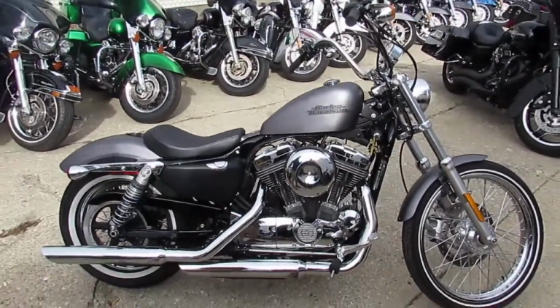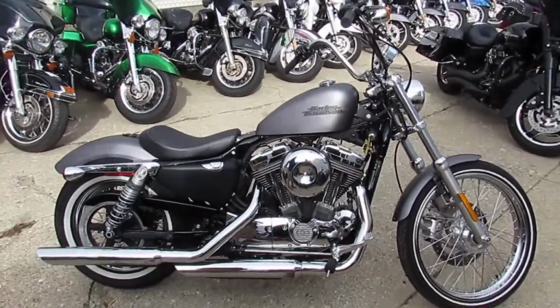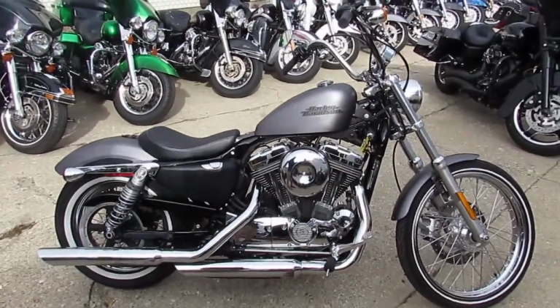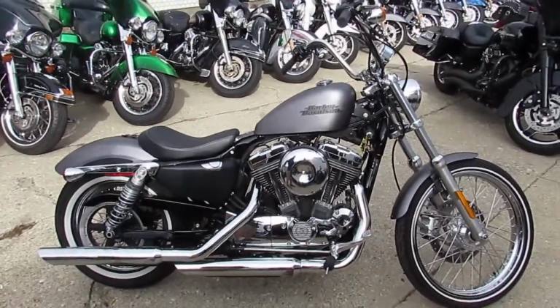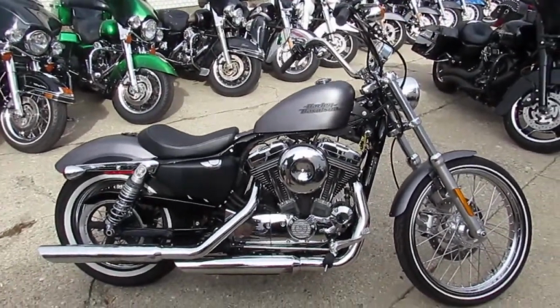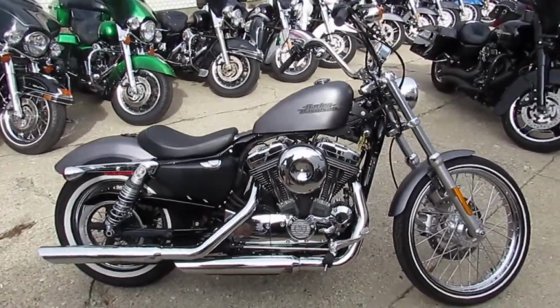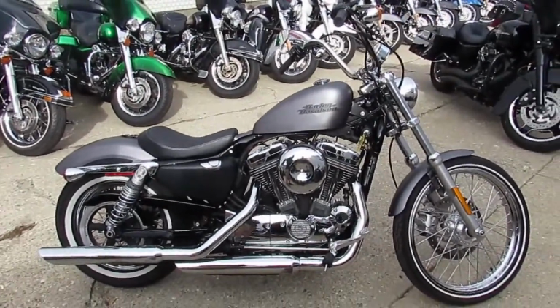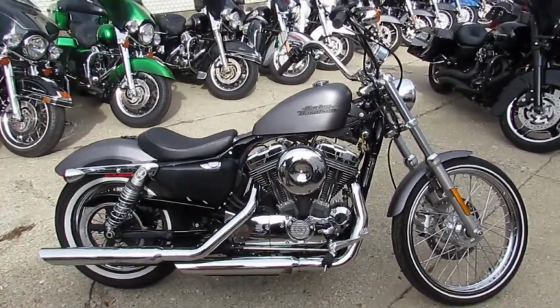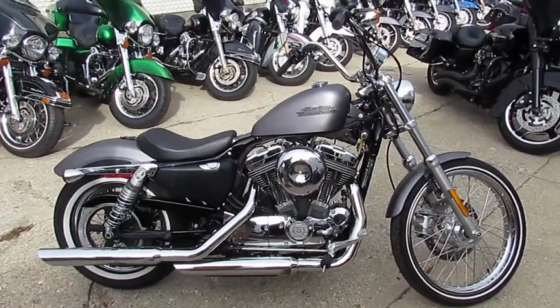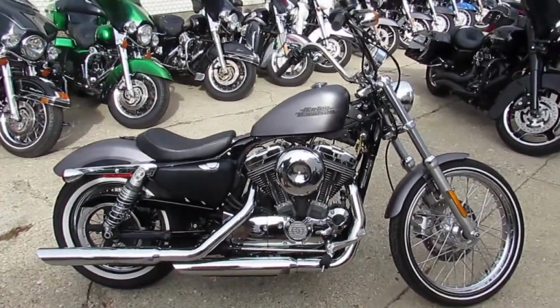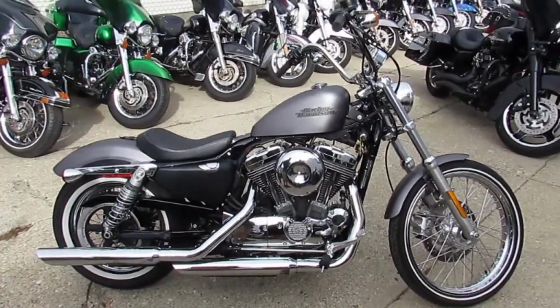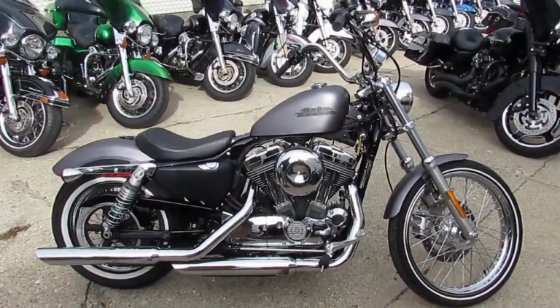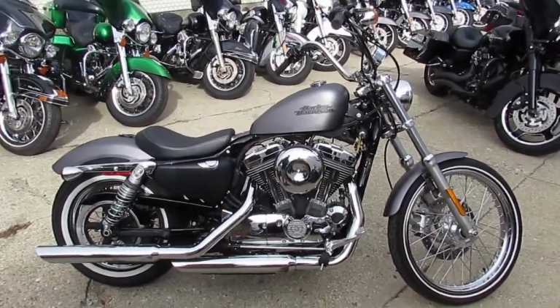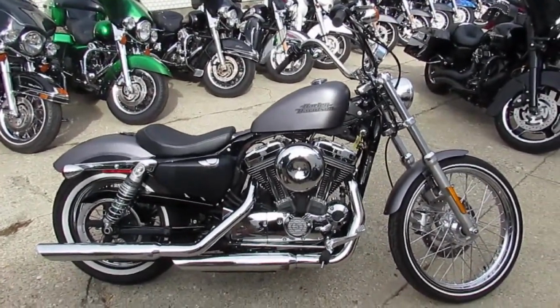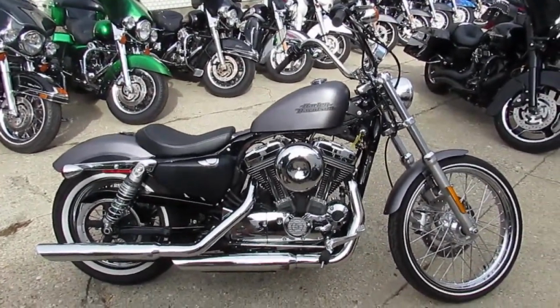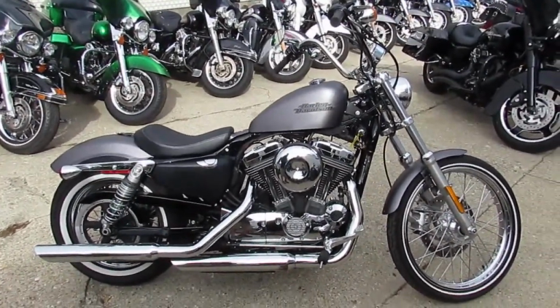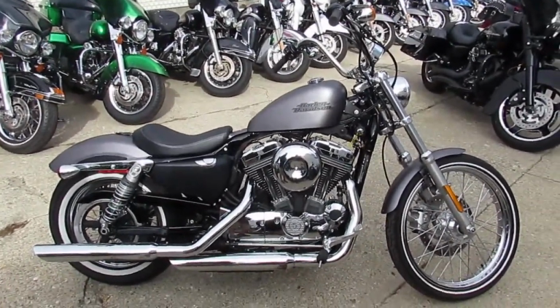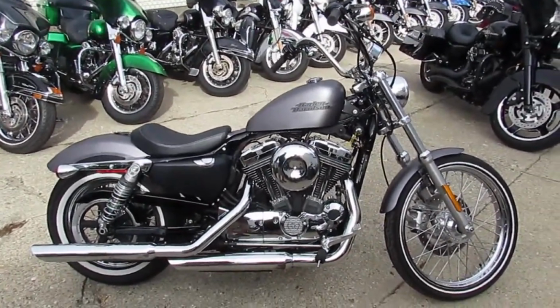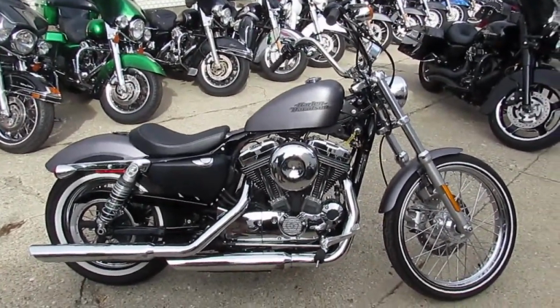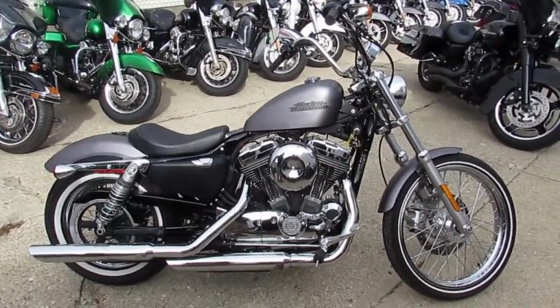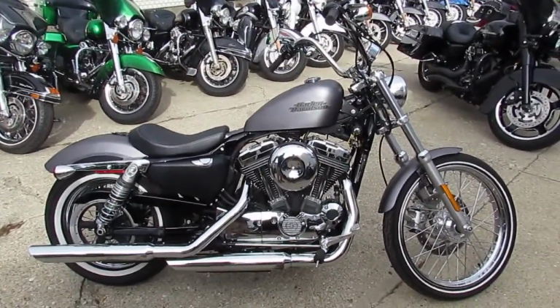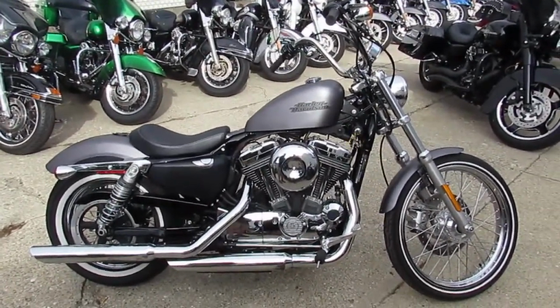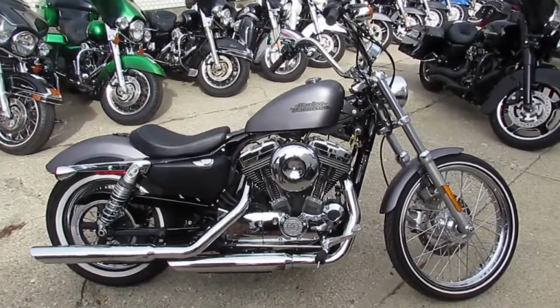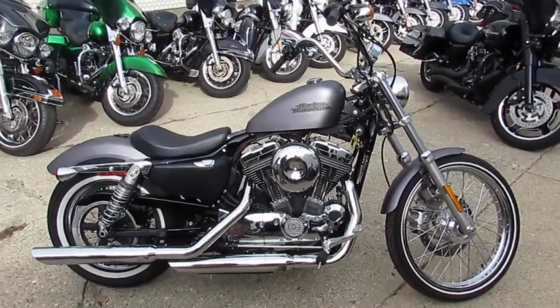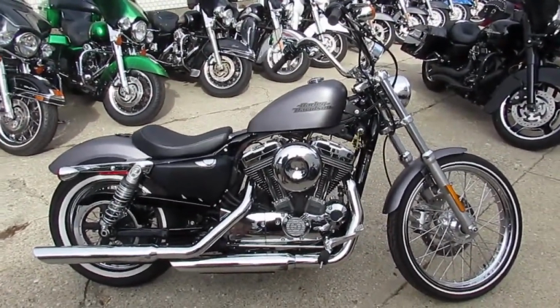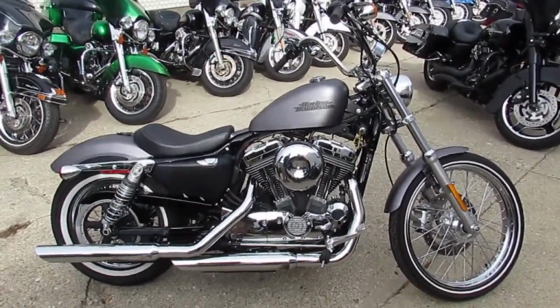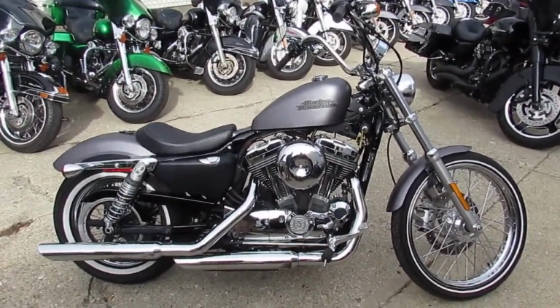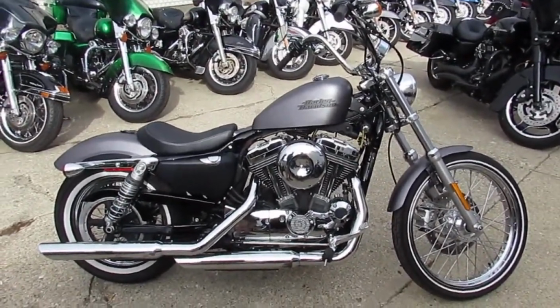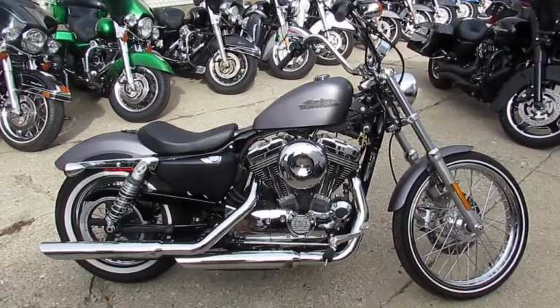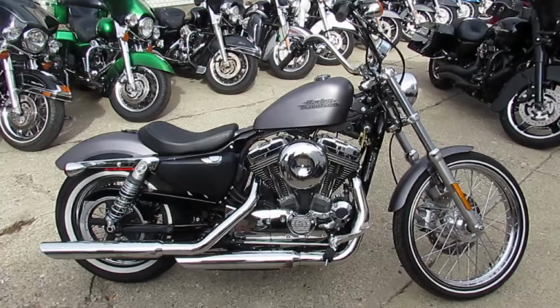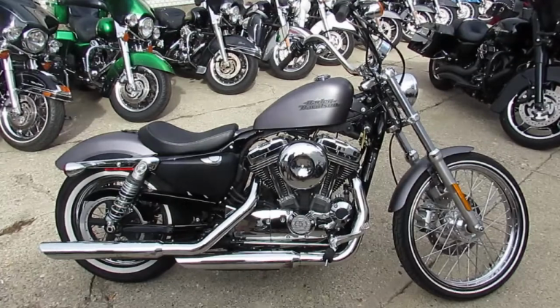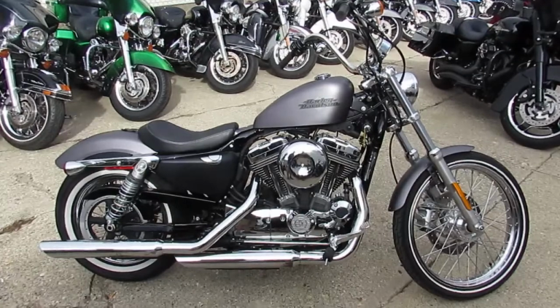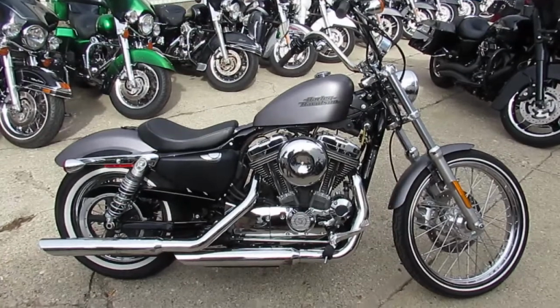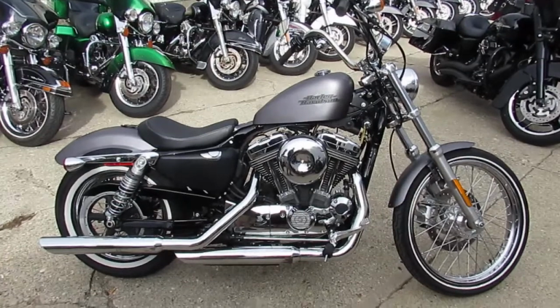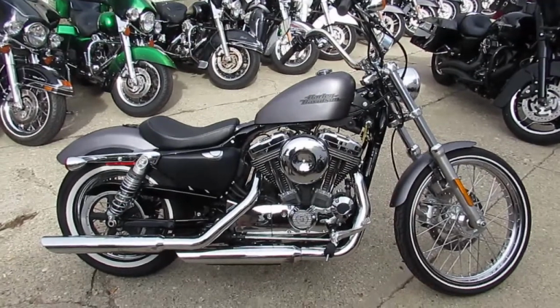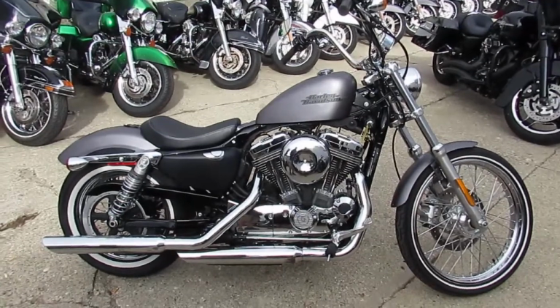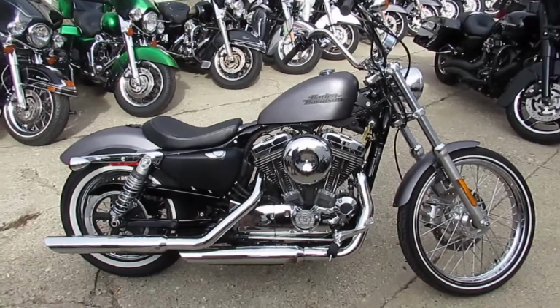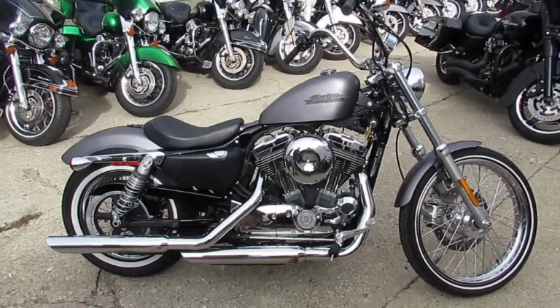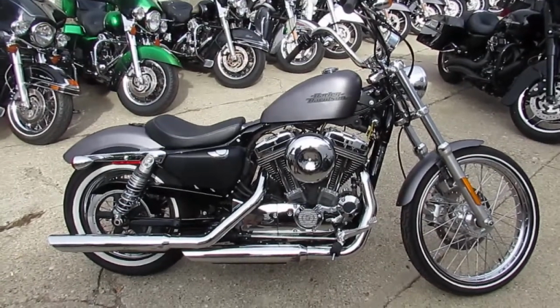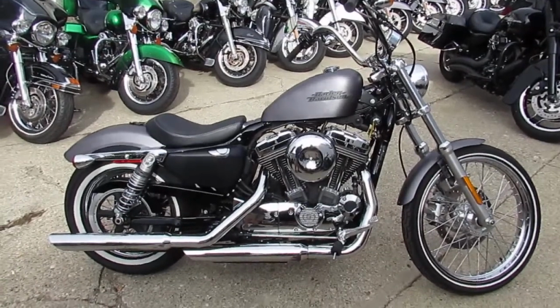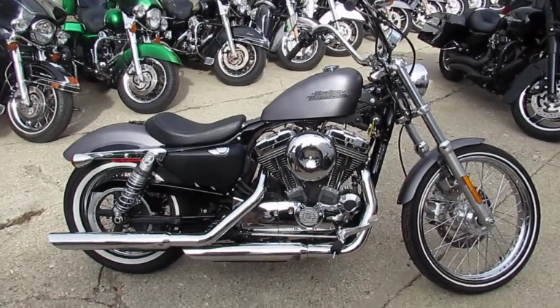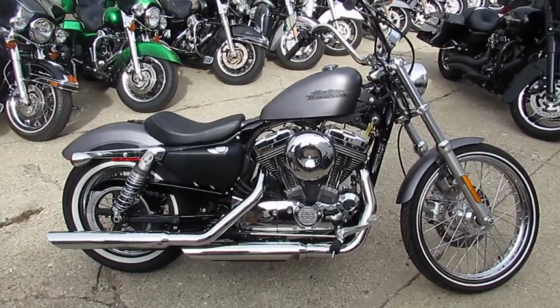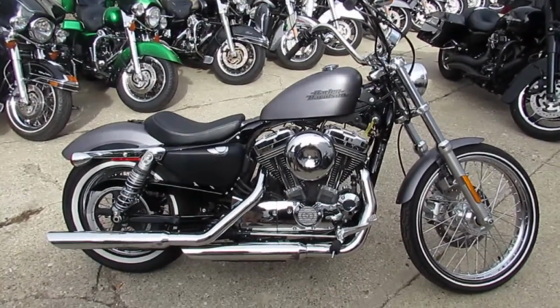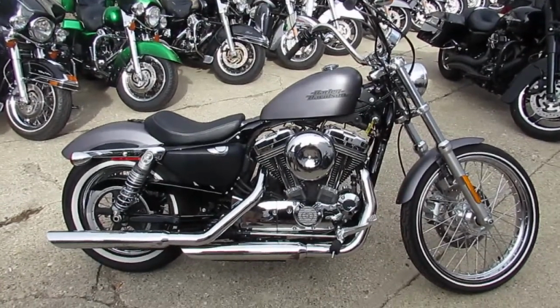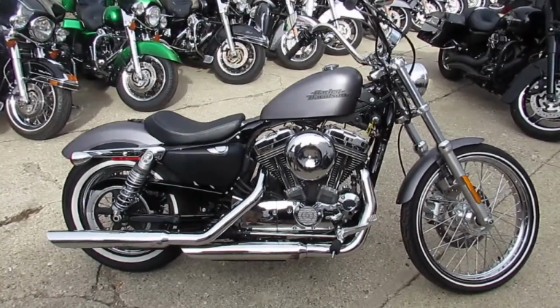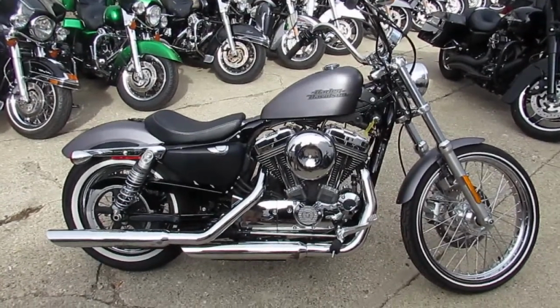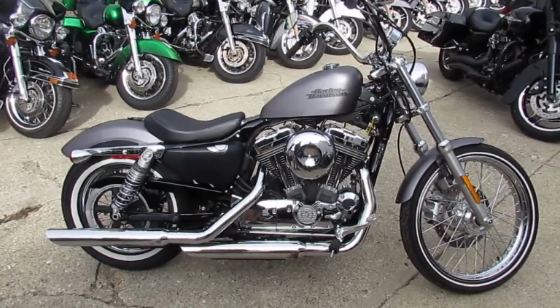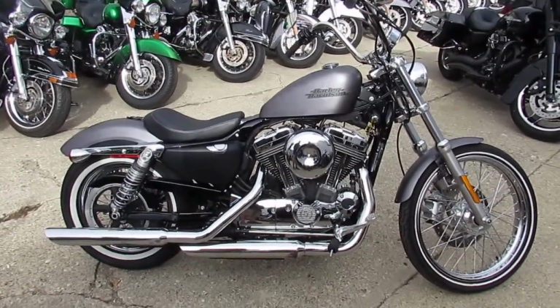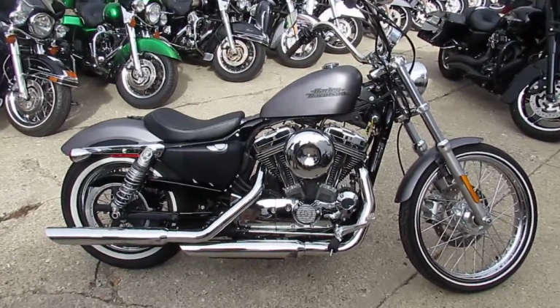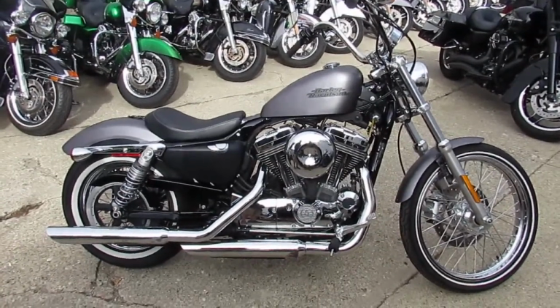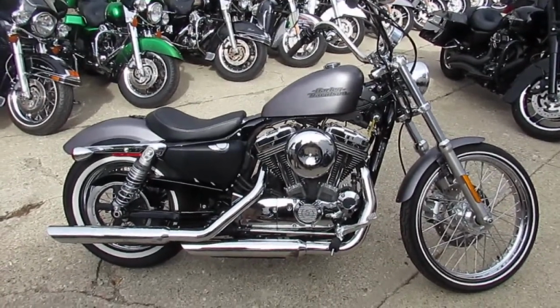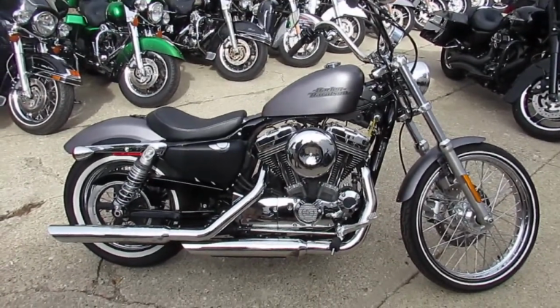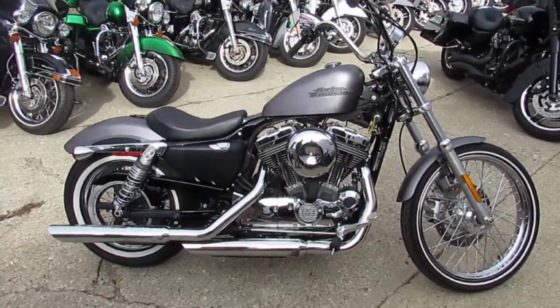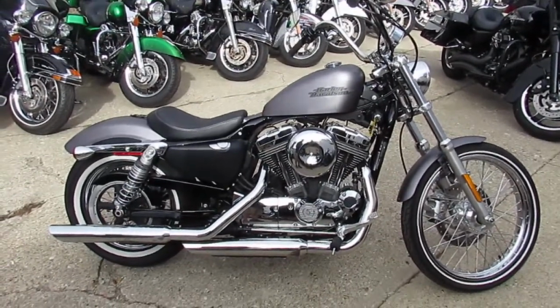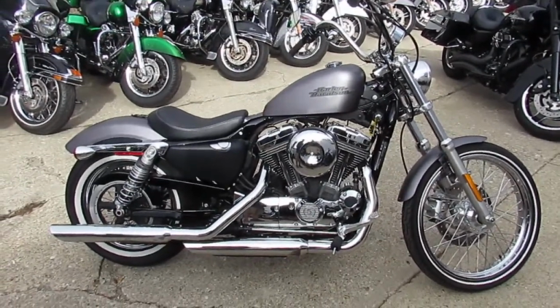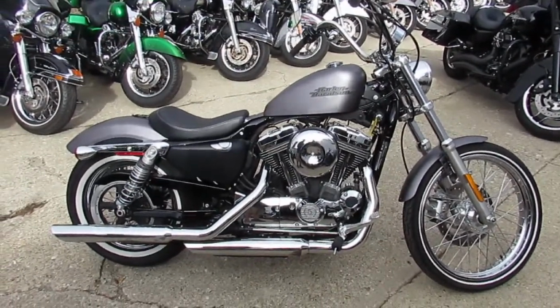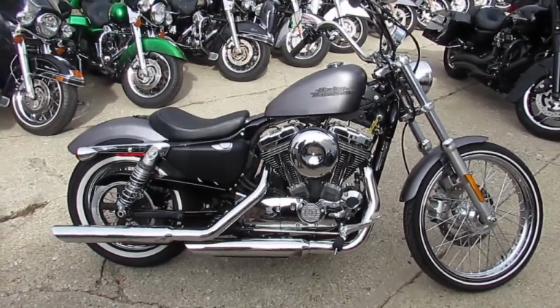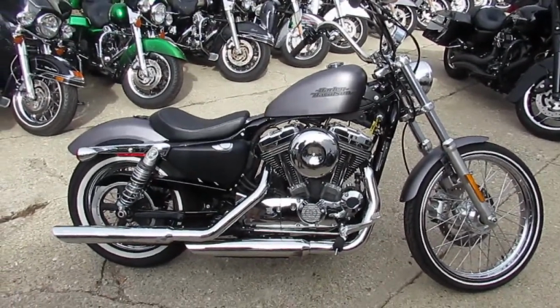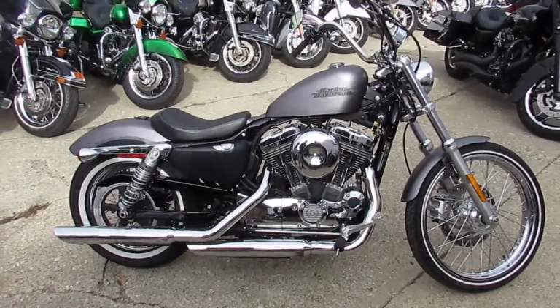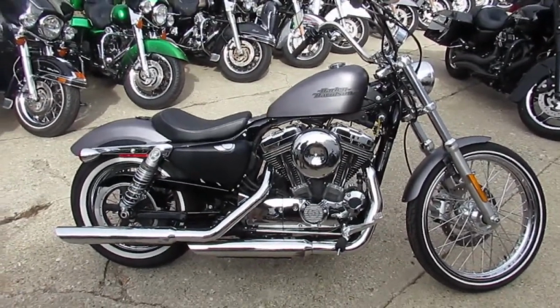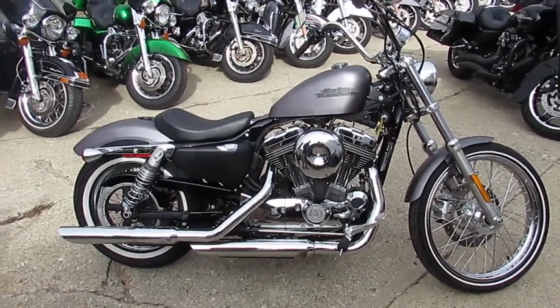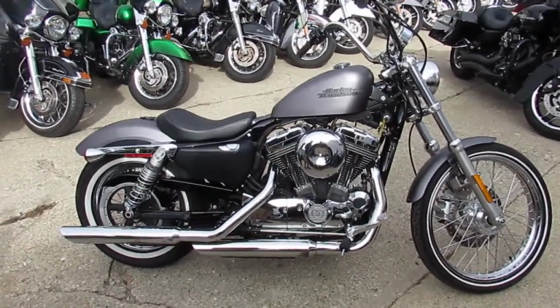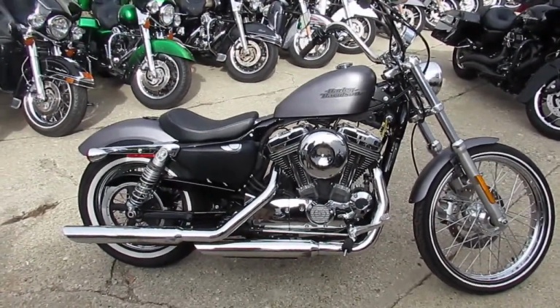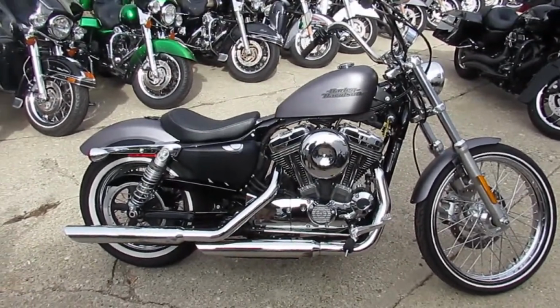We have guaranteed financing at Approval Power Sports. We can help with shipping nationwide and do out-of-state financing. Call today and you can ride today.